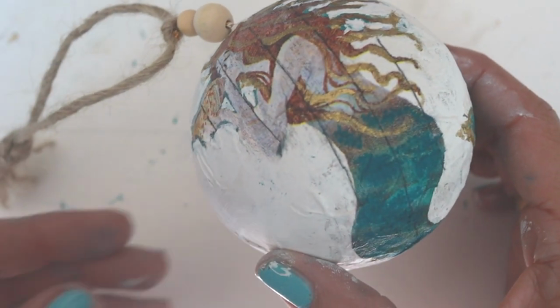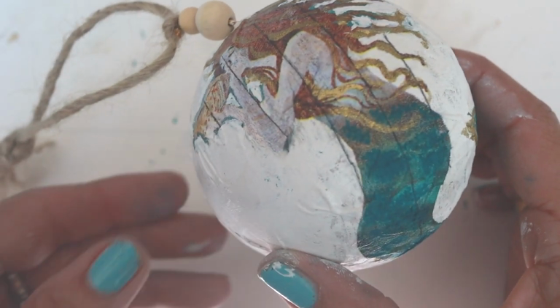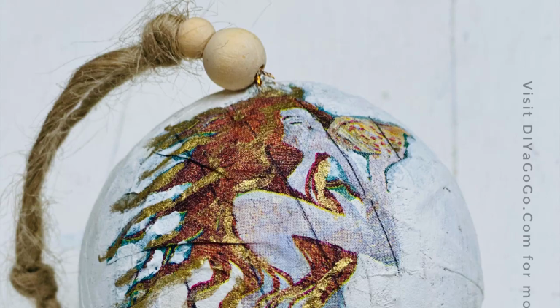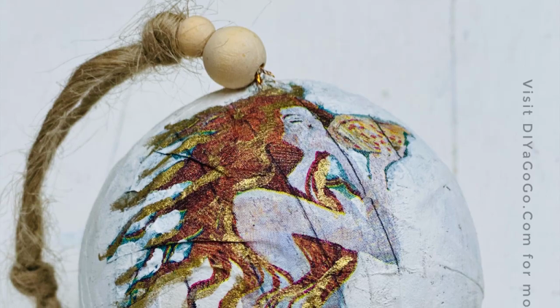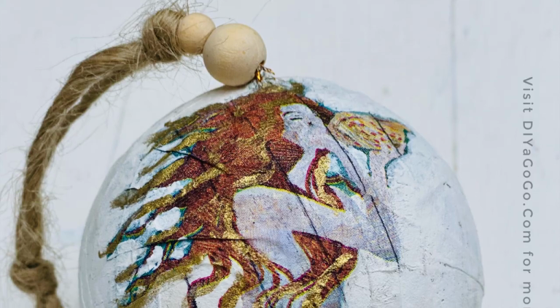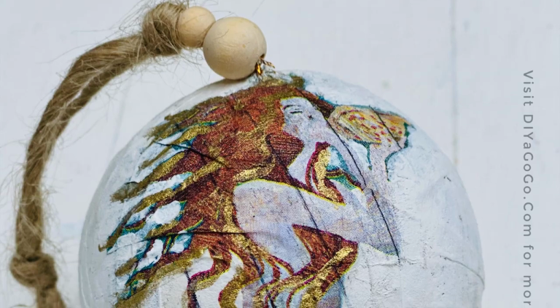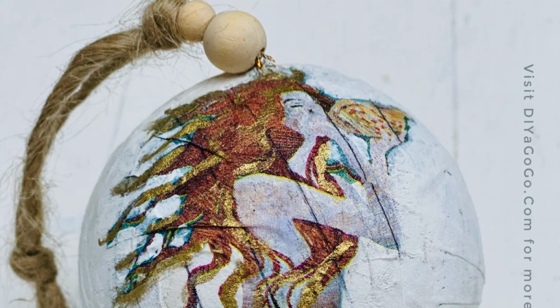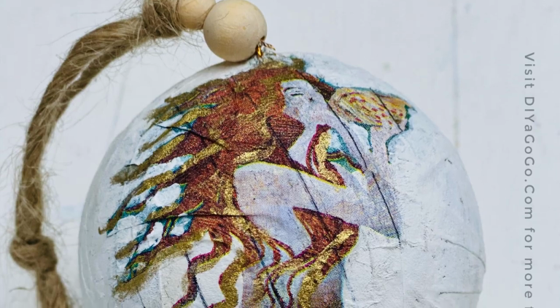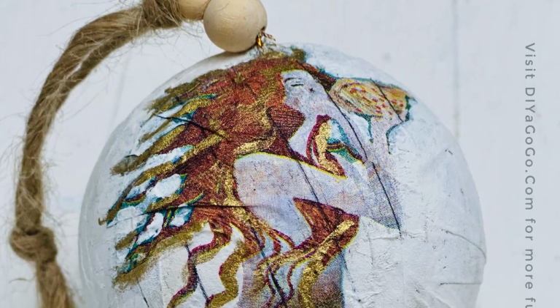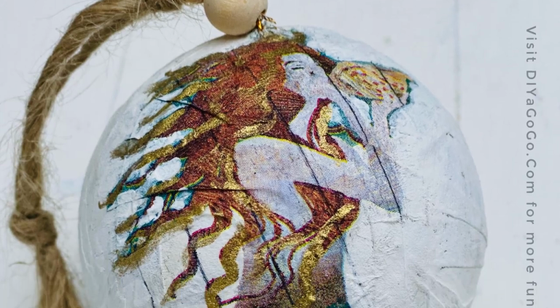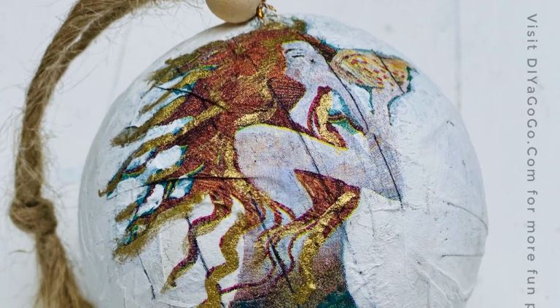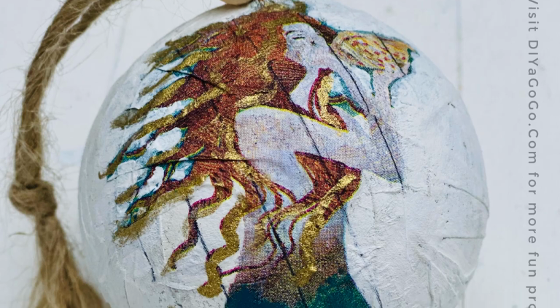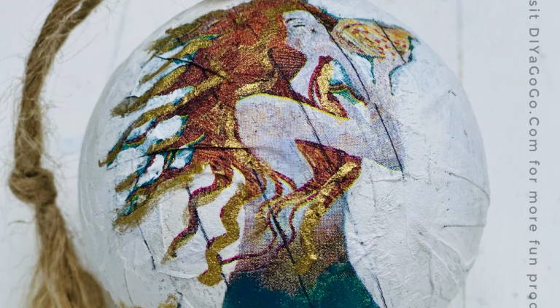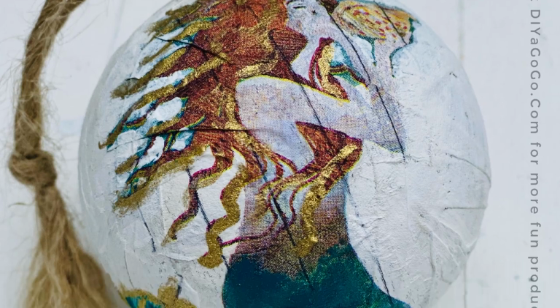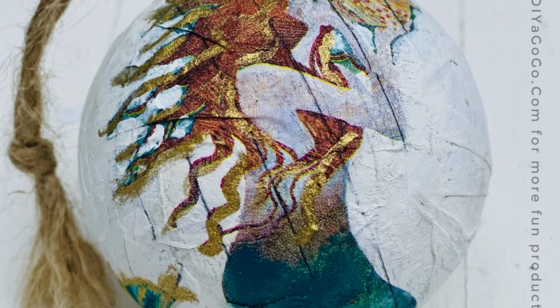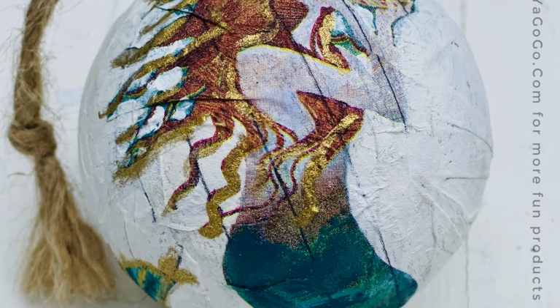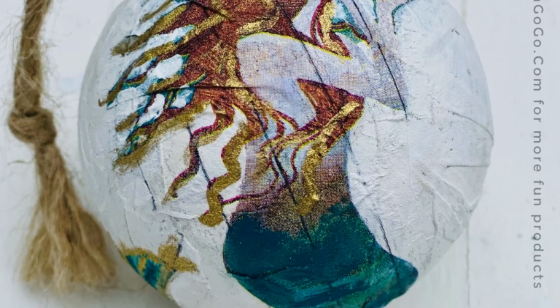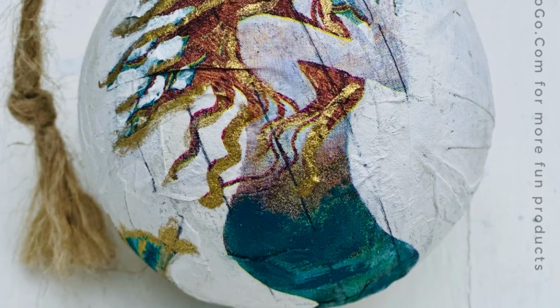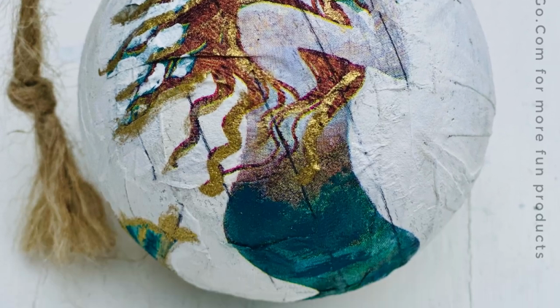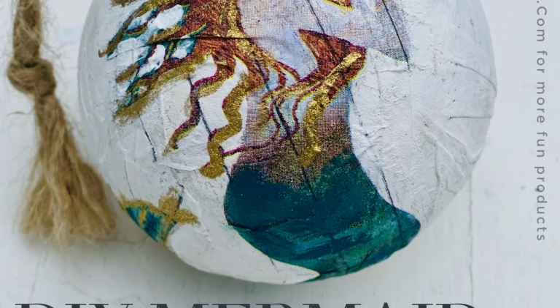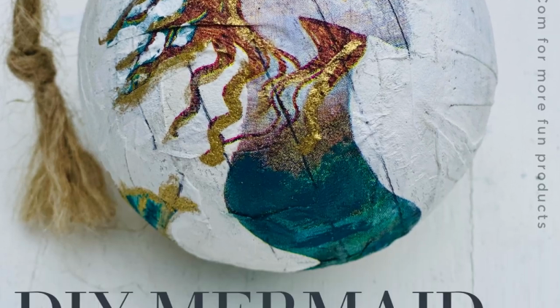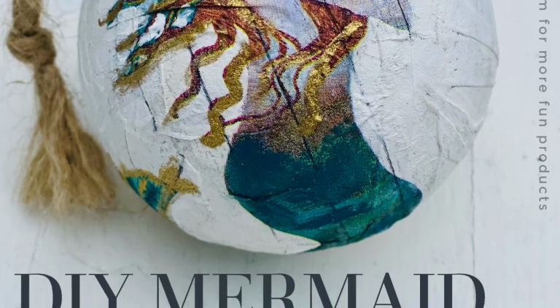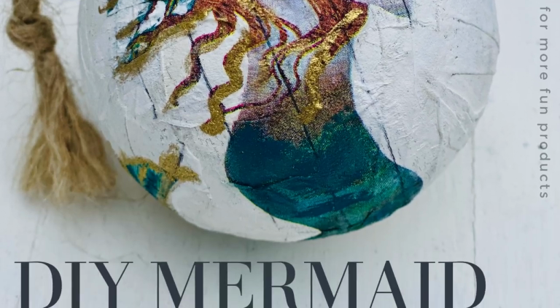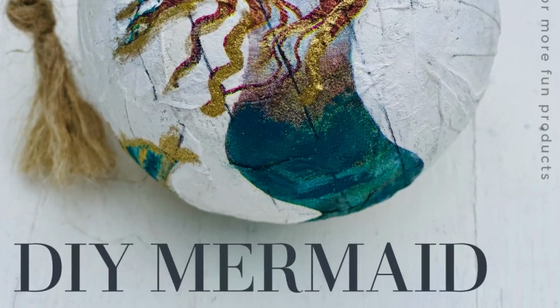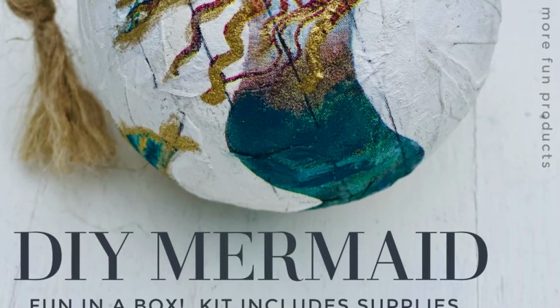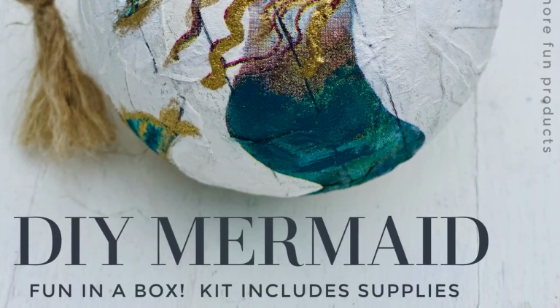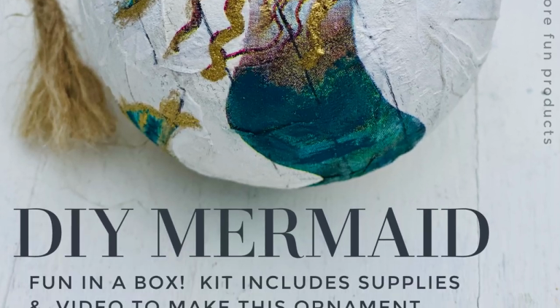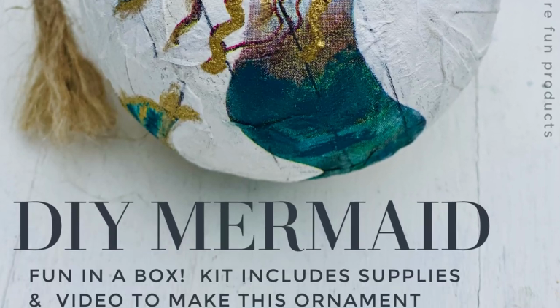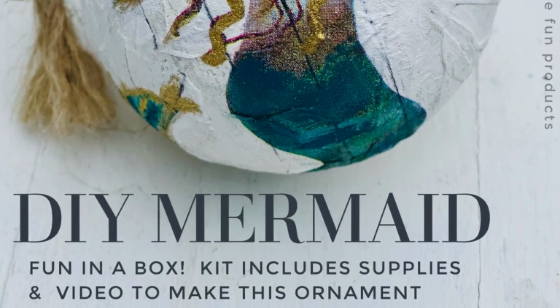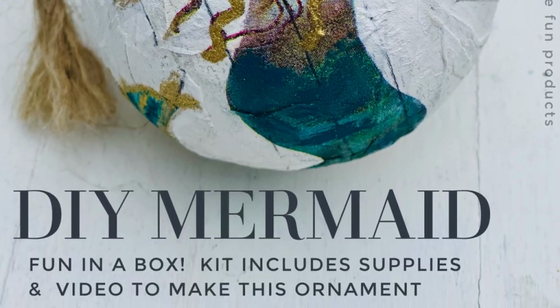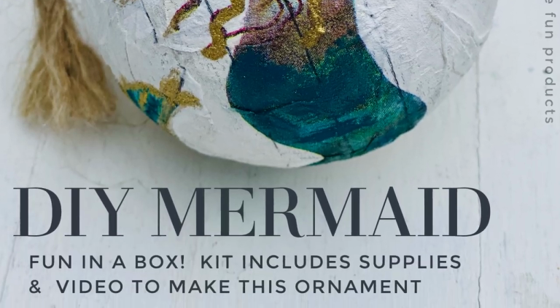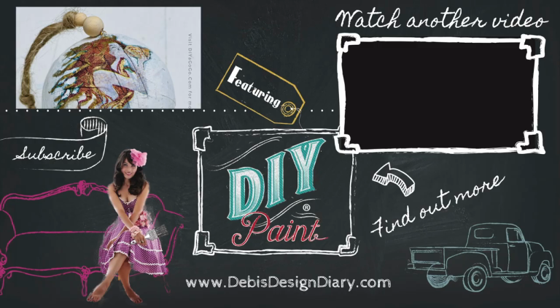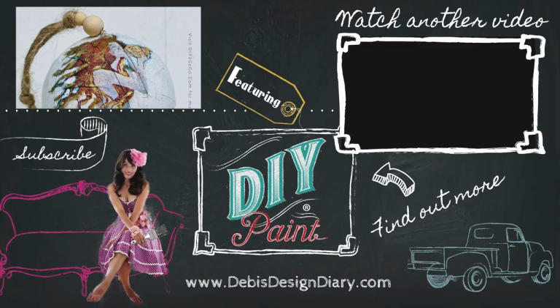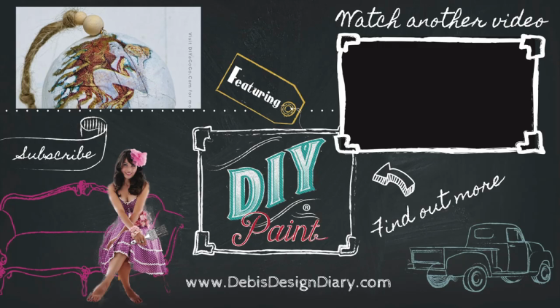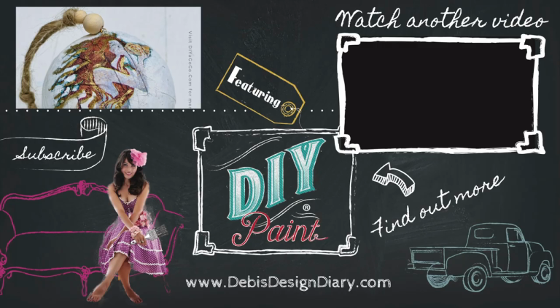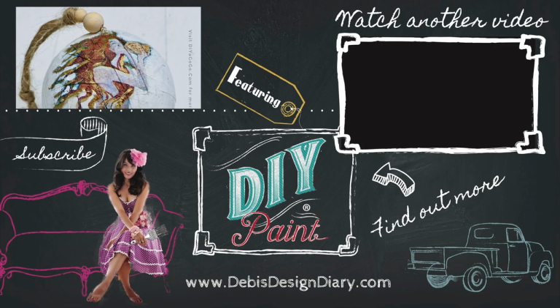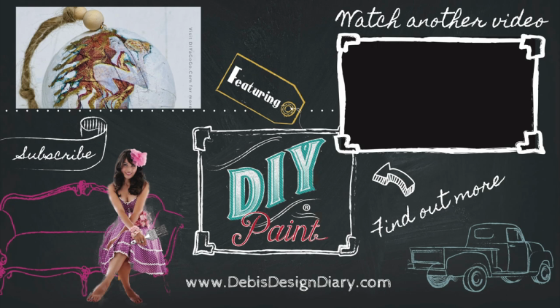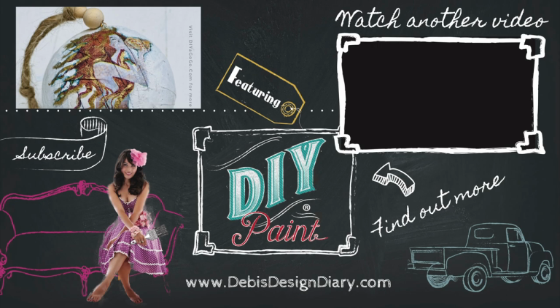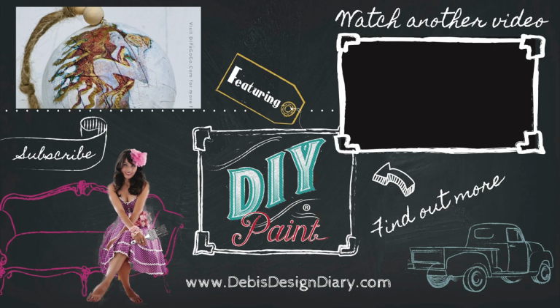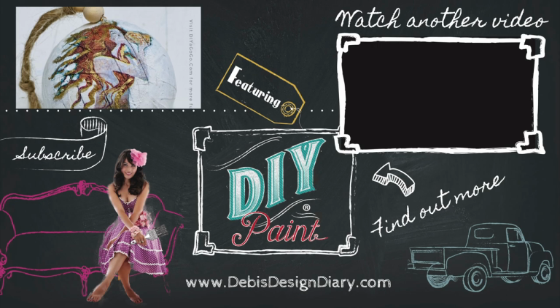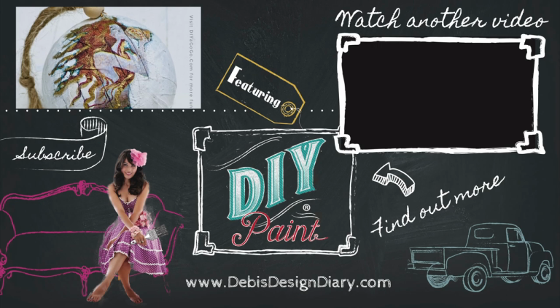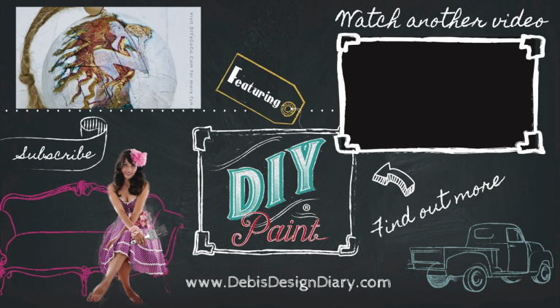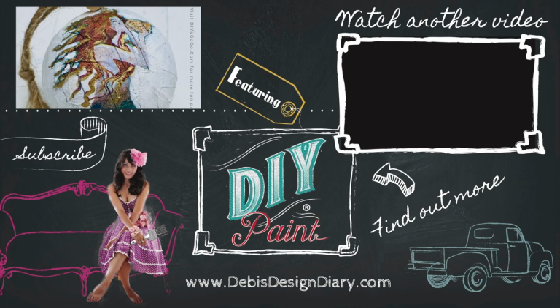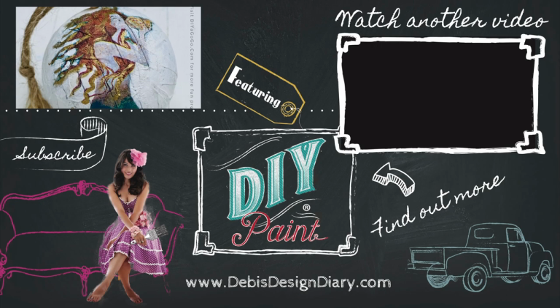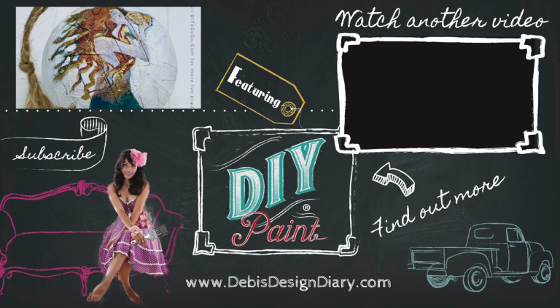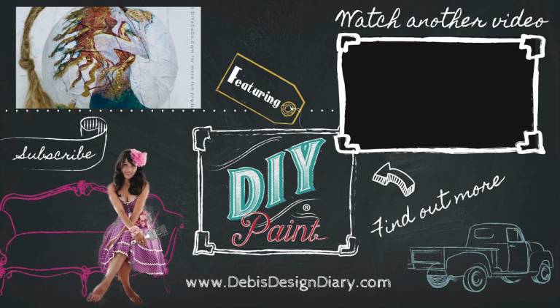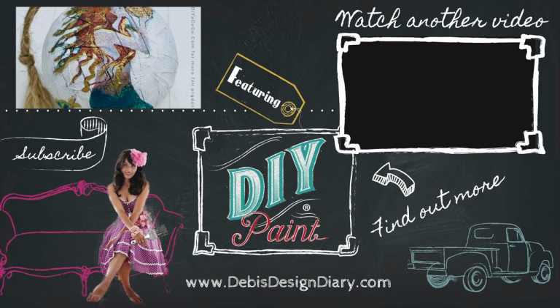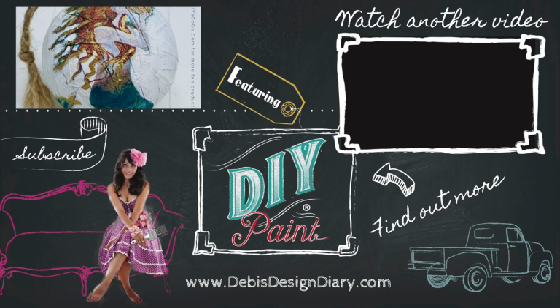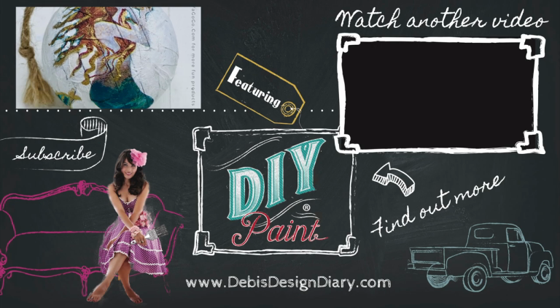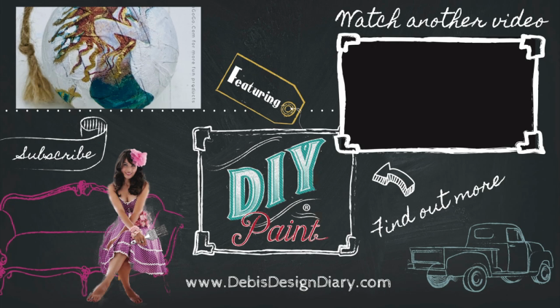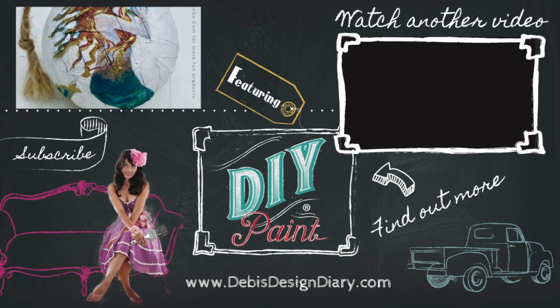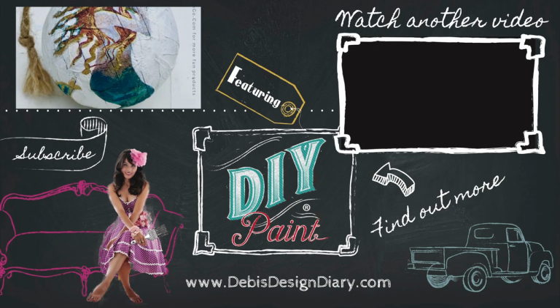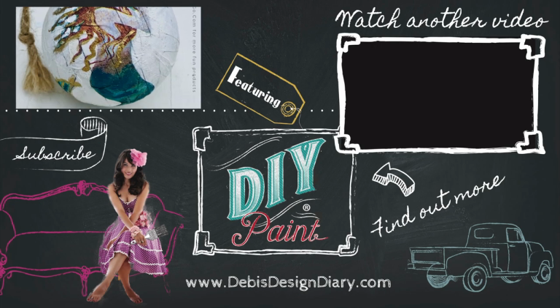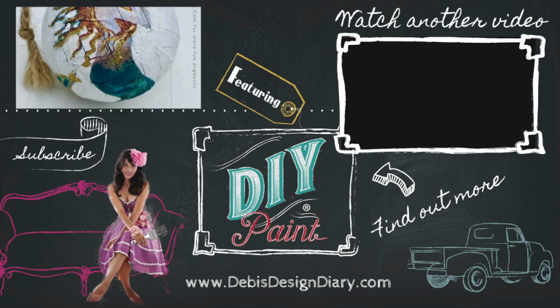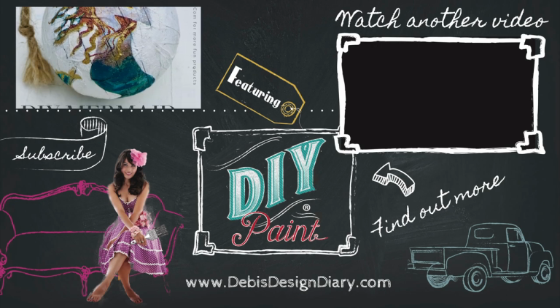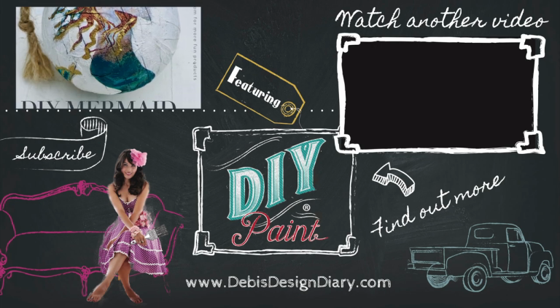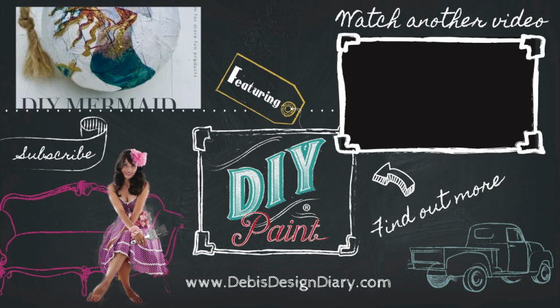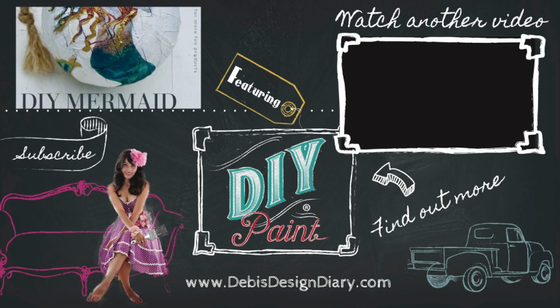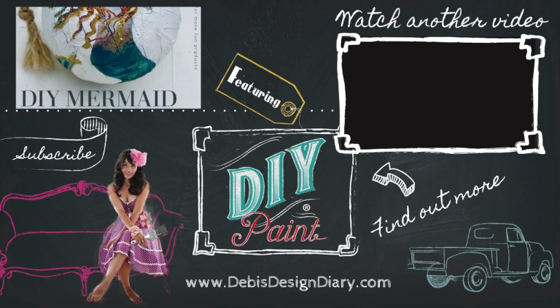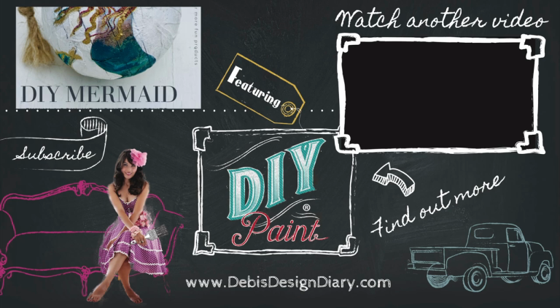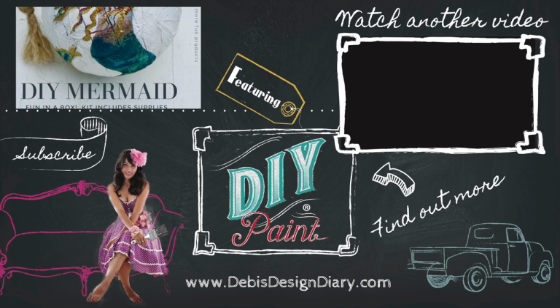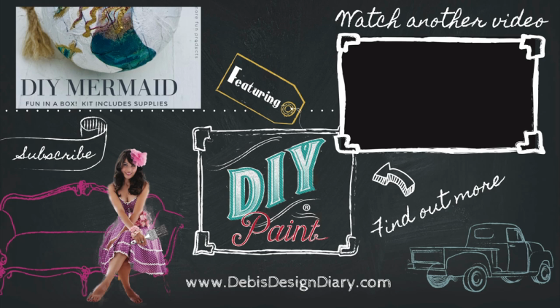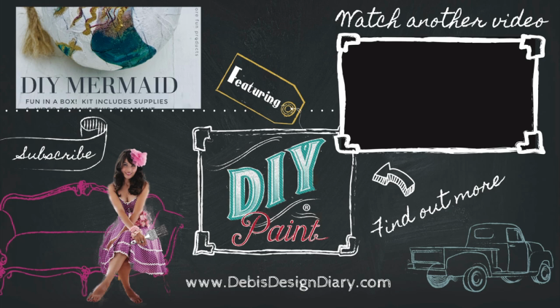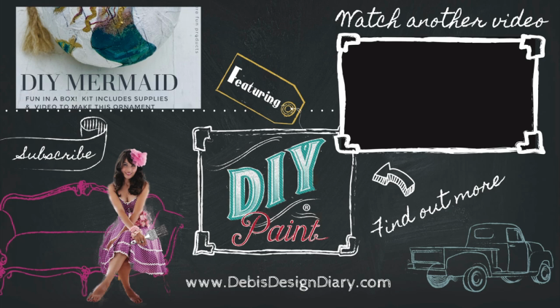To purchase this kit, click the link below or visit DIYagogo.com. Thanks for watching!